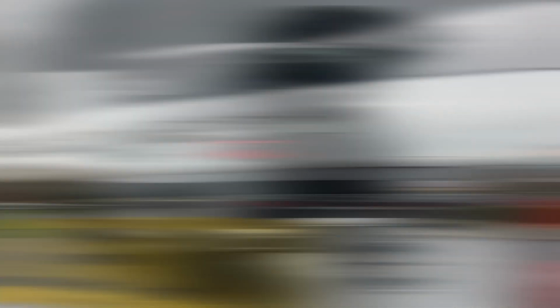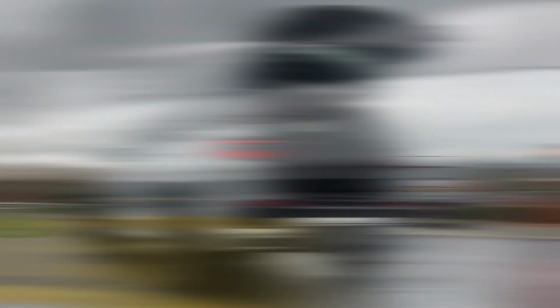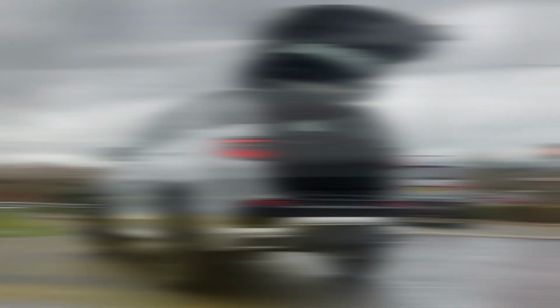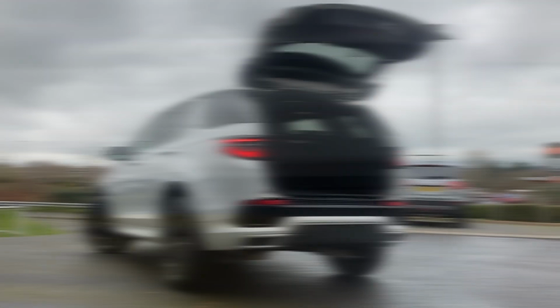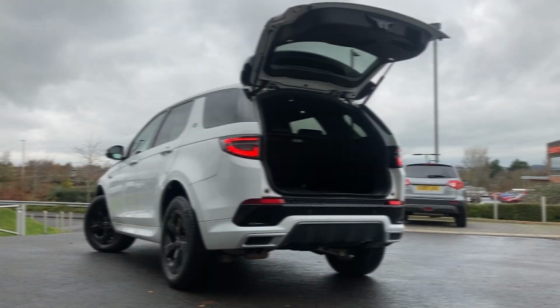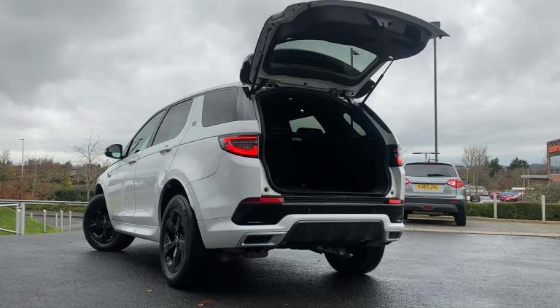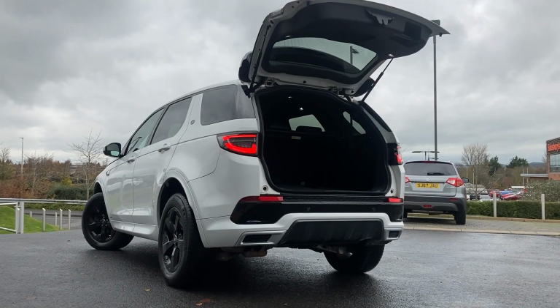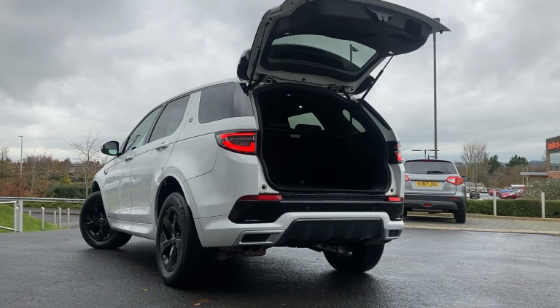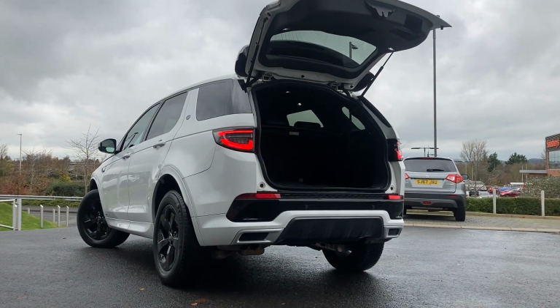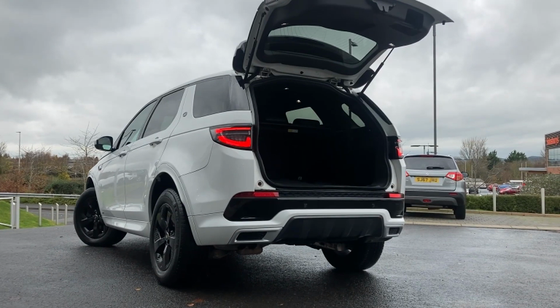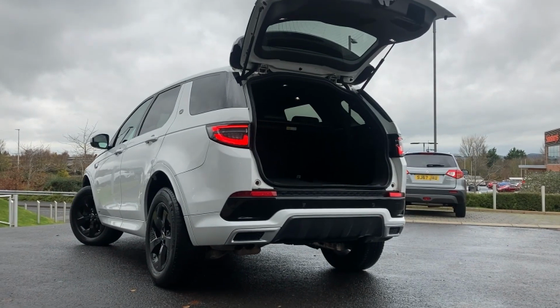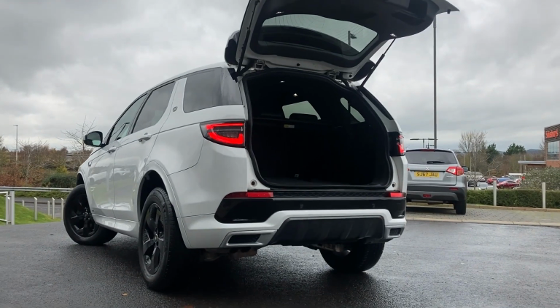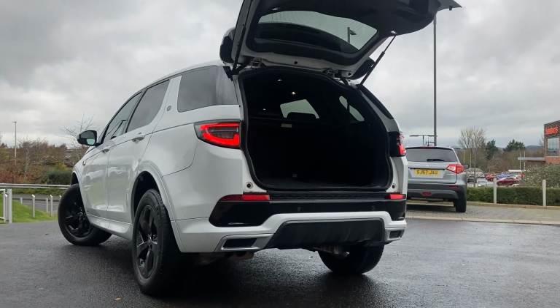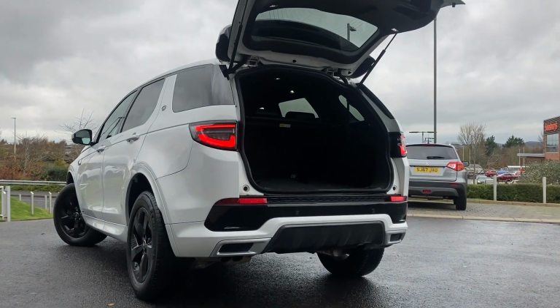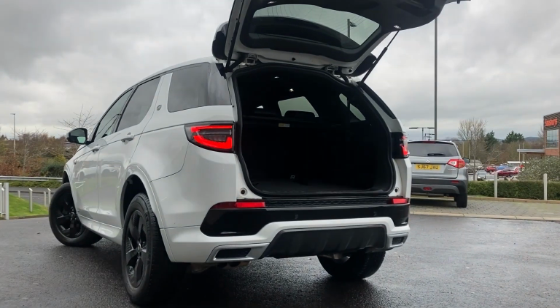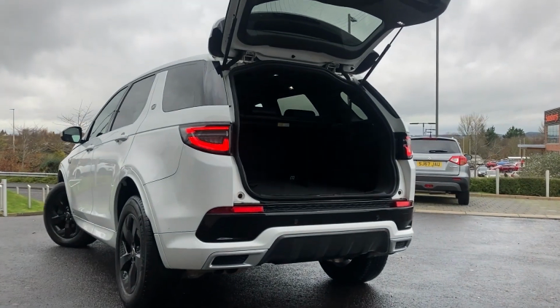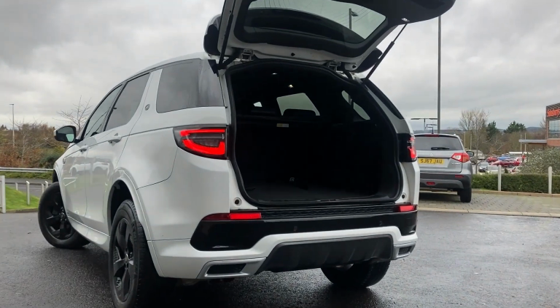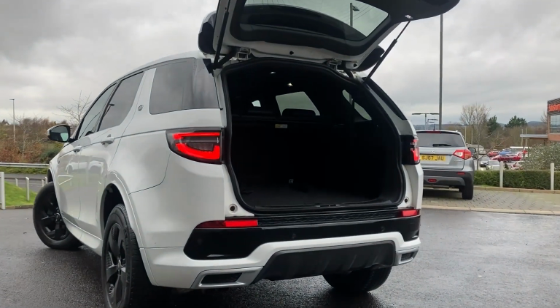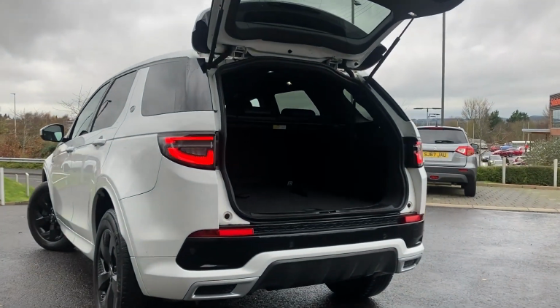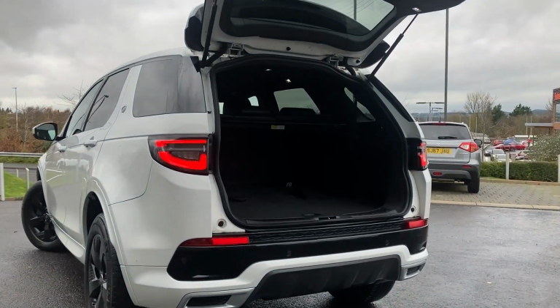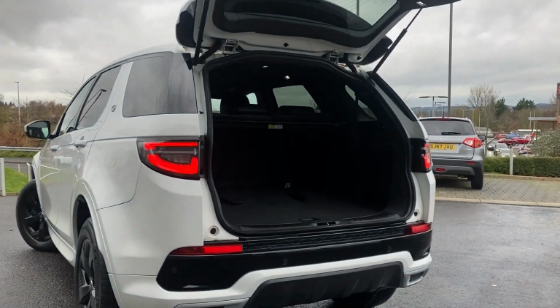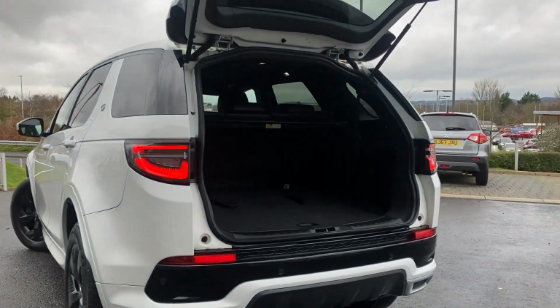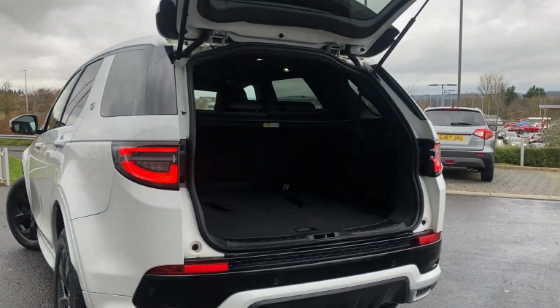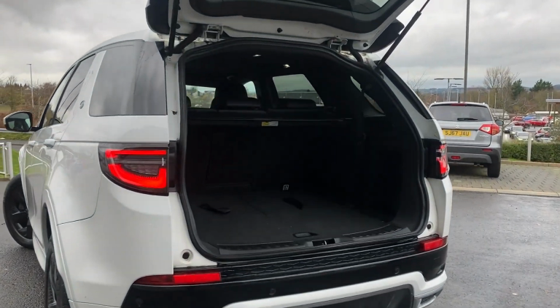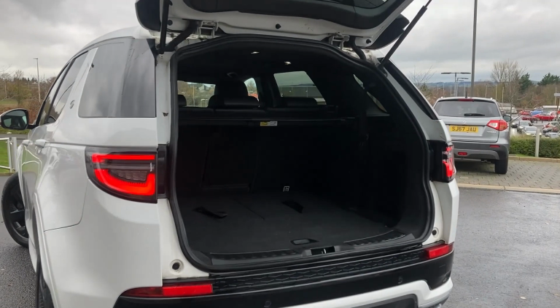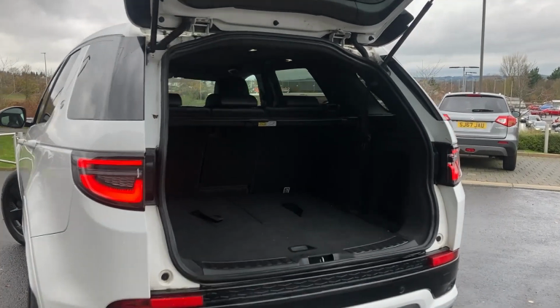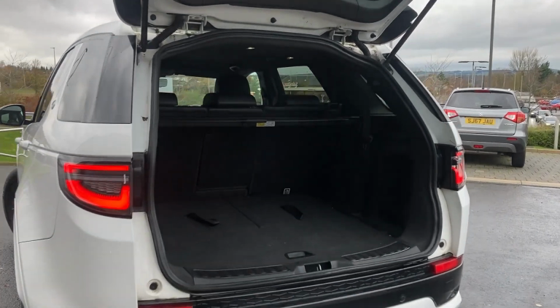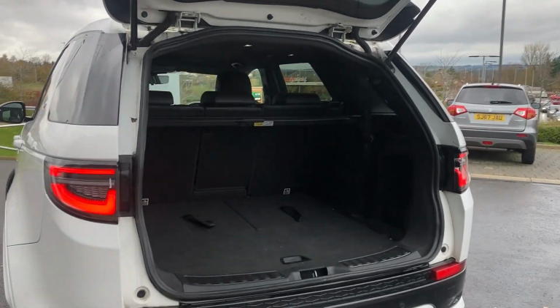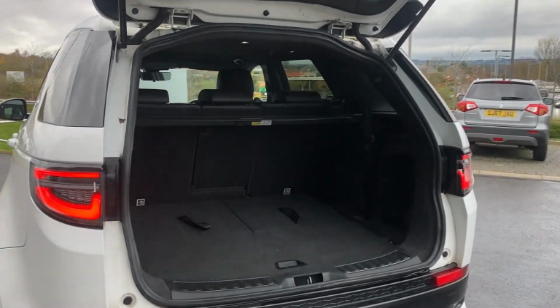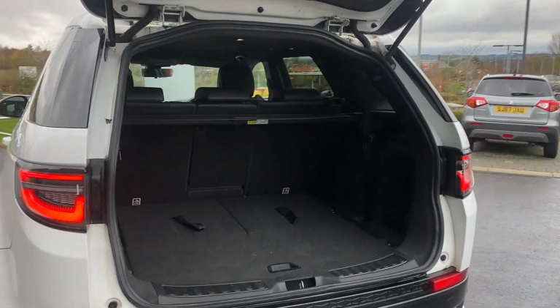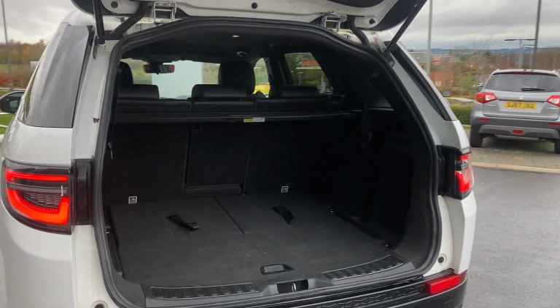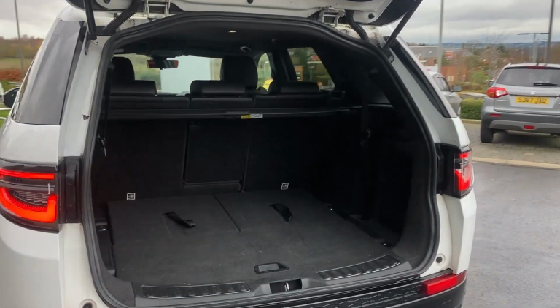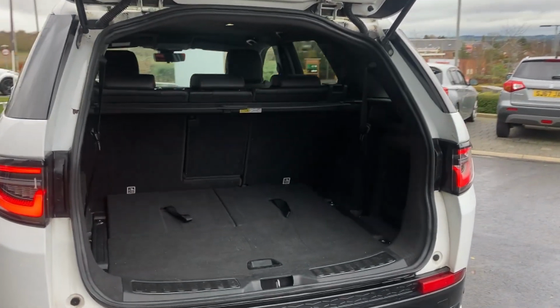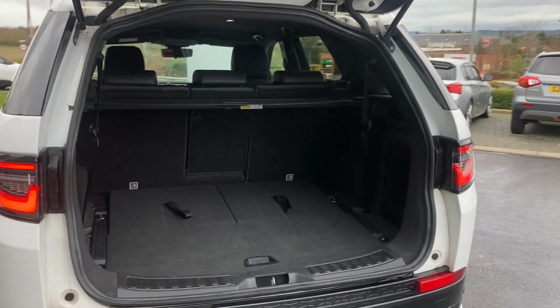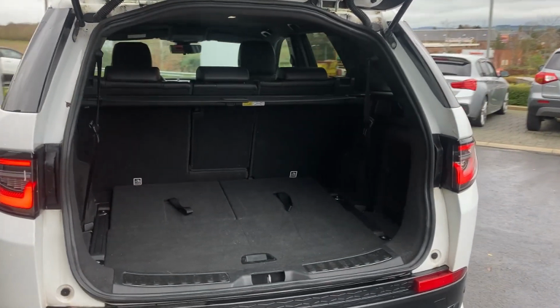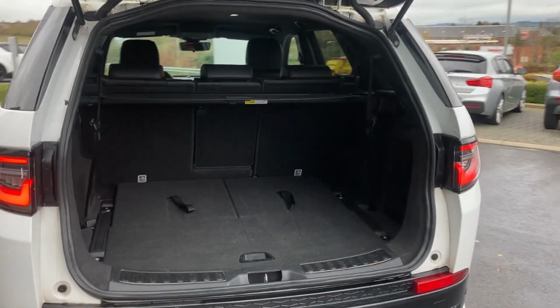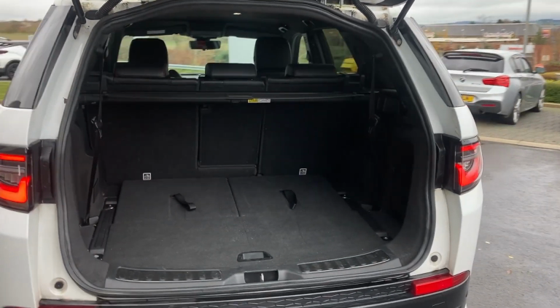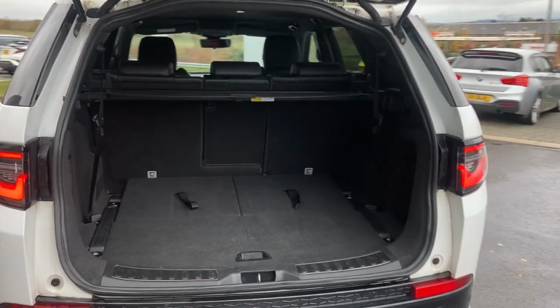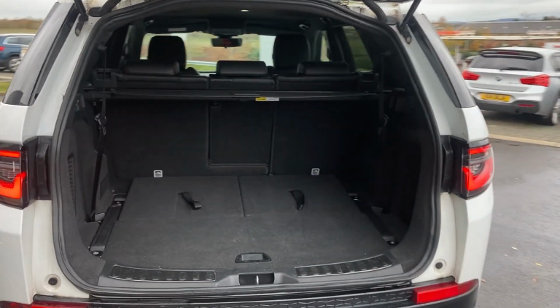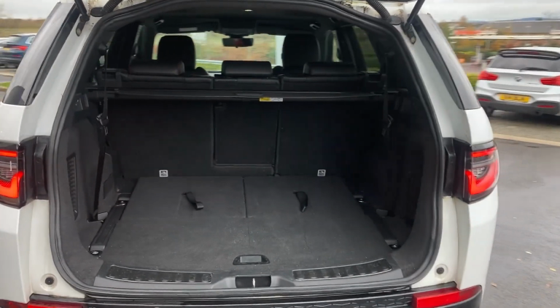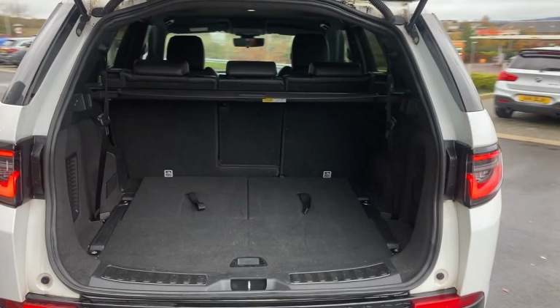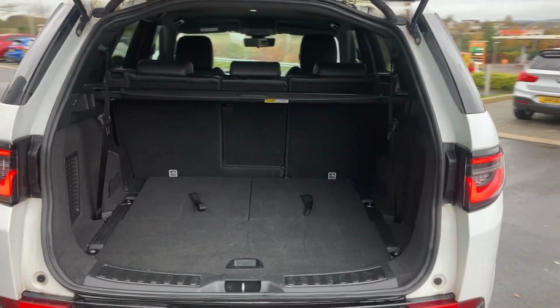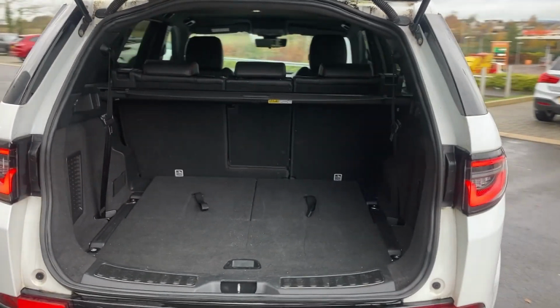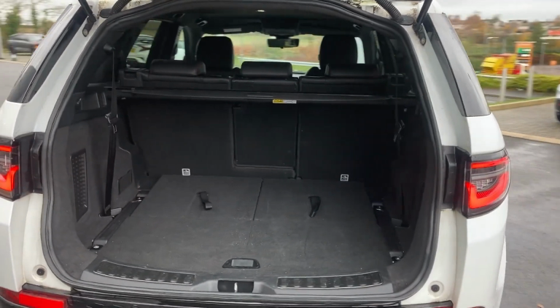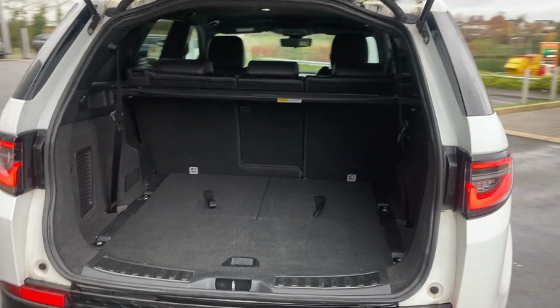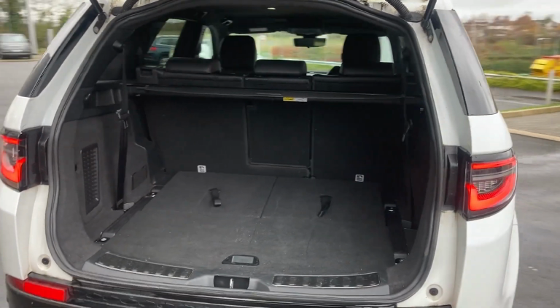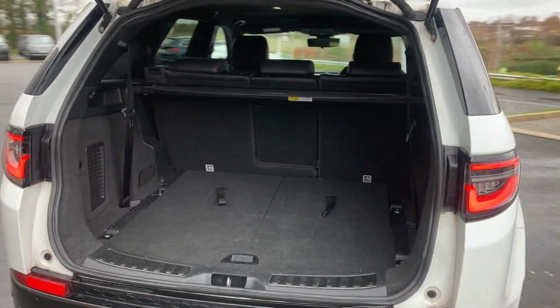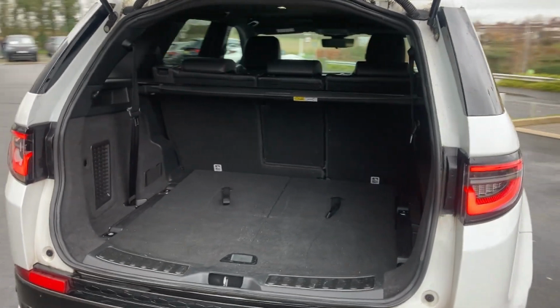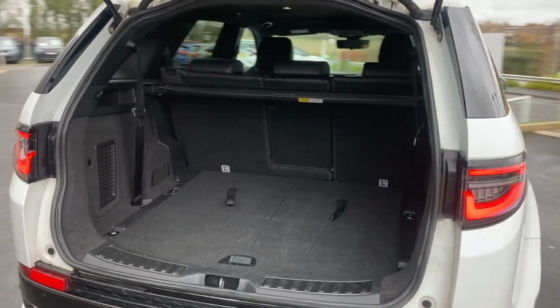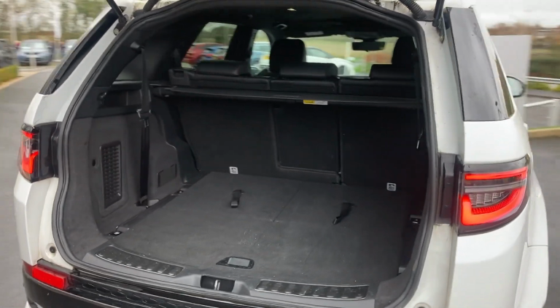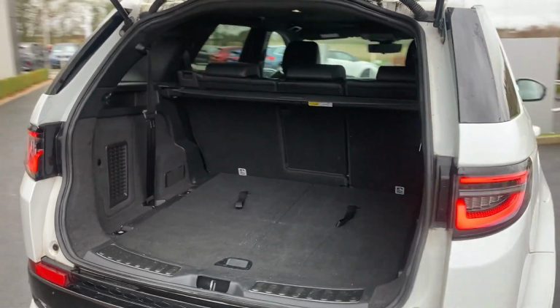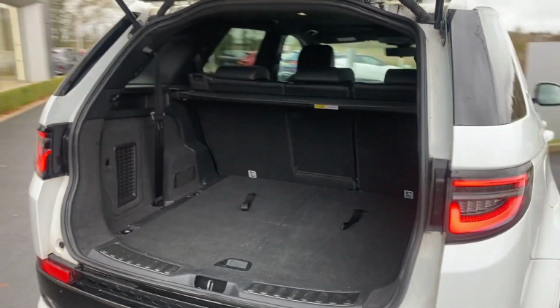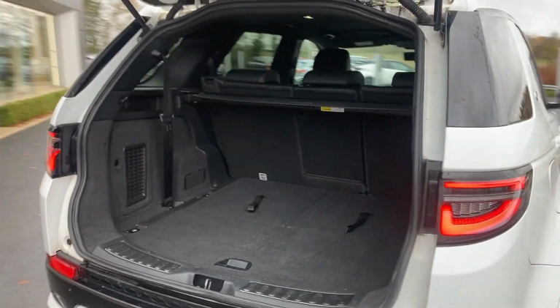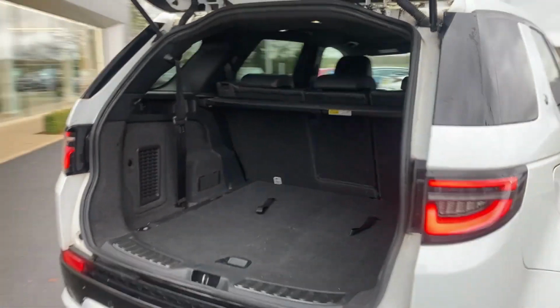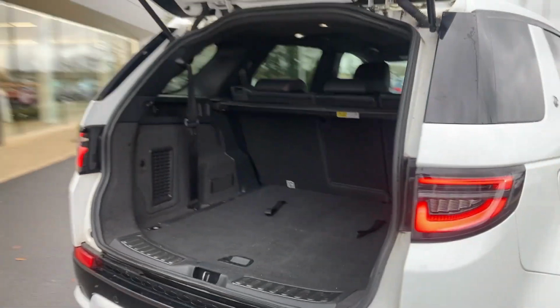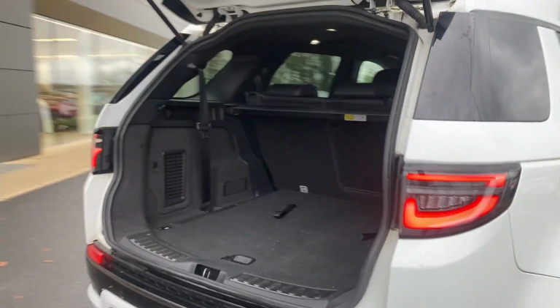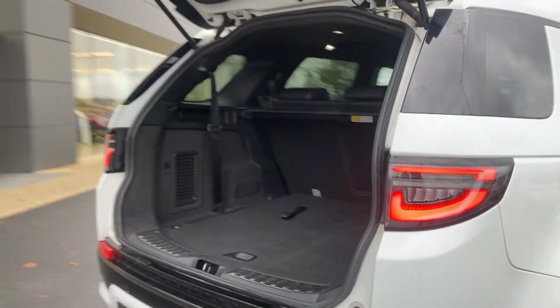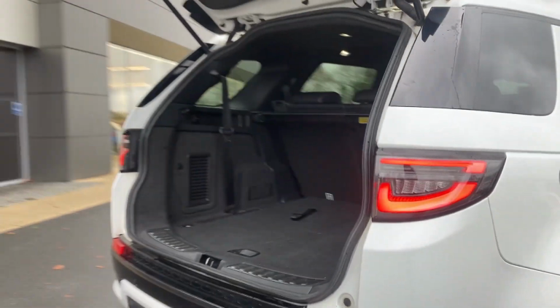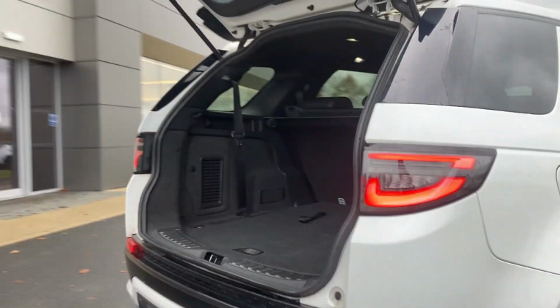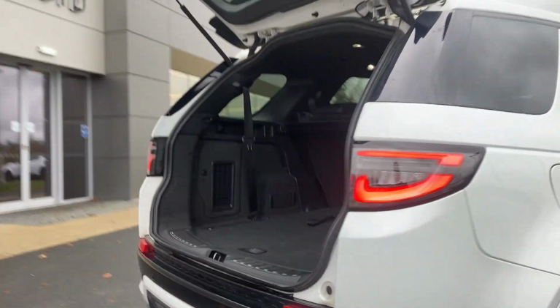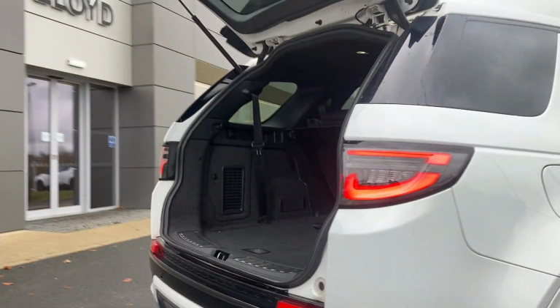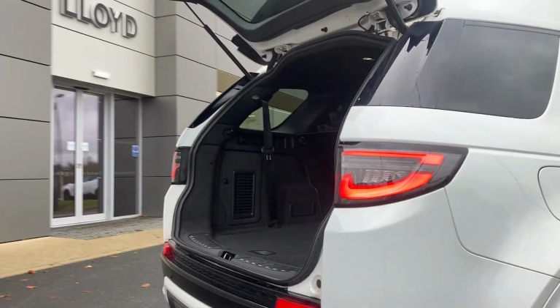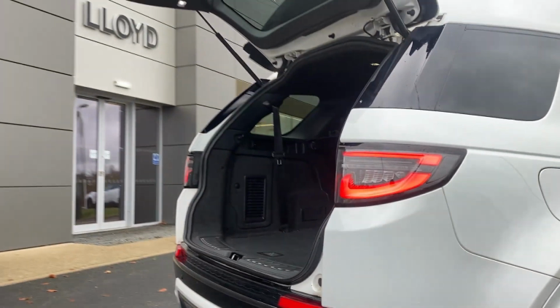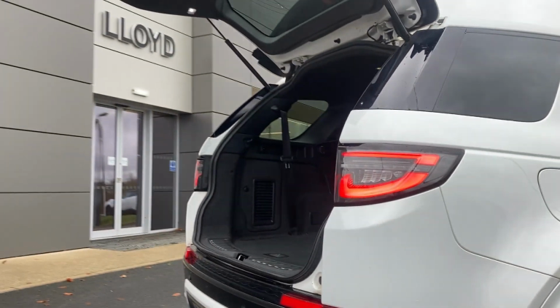Entering beneath the tailgate, we can see the rear folding seats, the second row seats with the load-through and the load space cover.